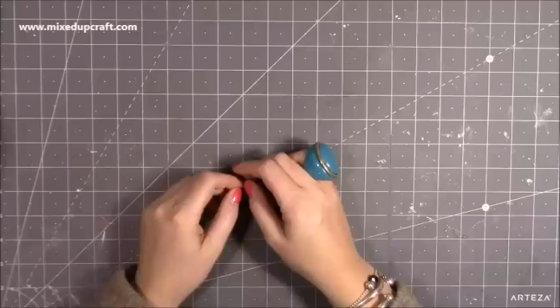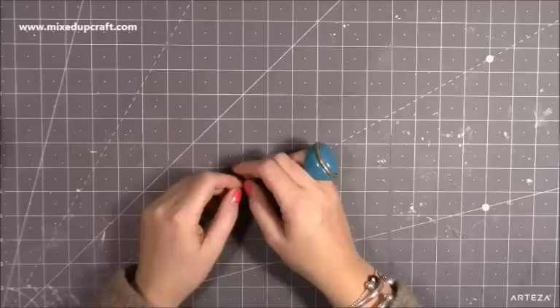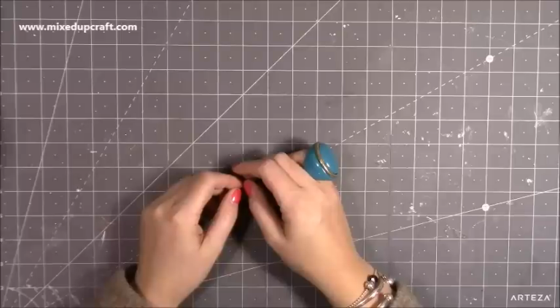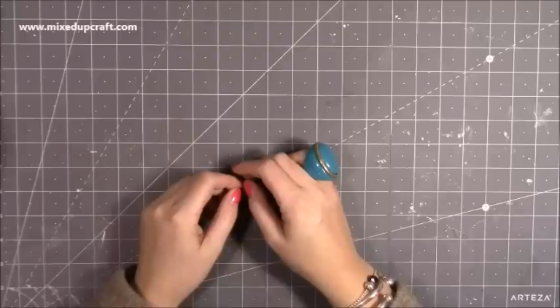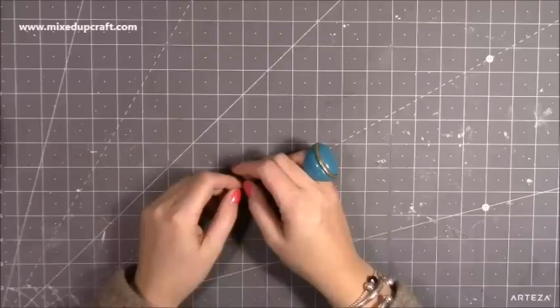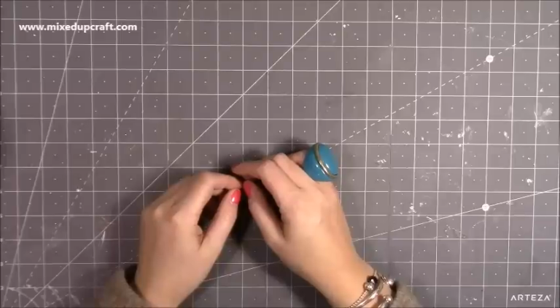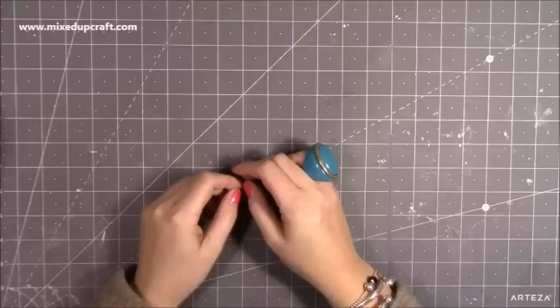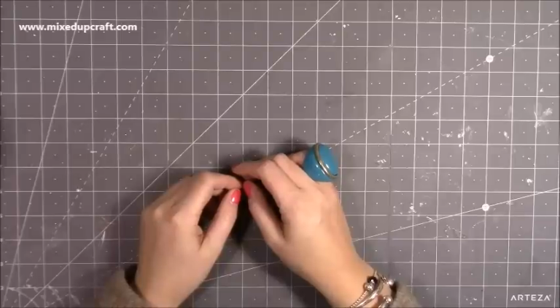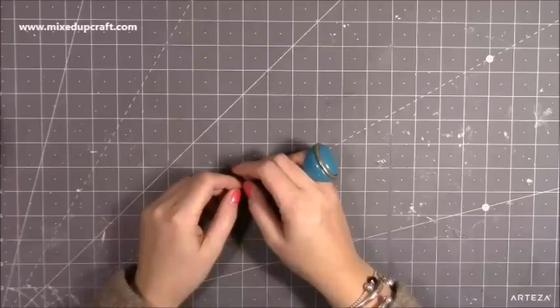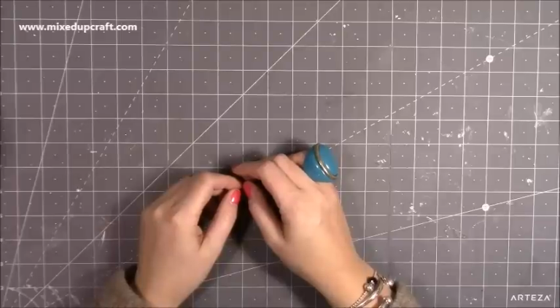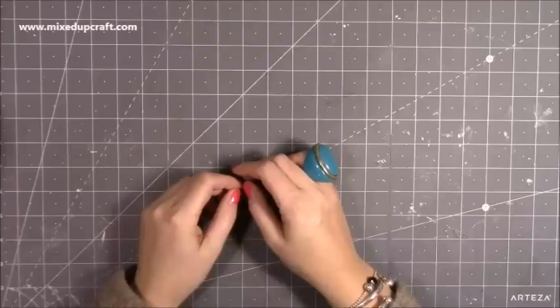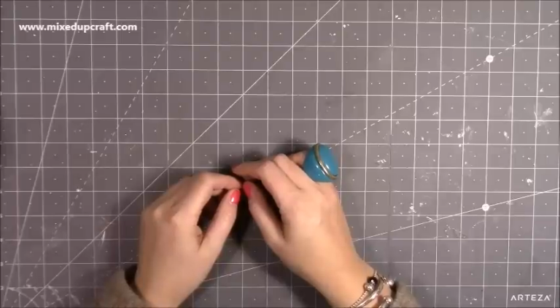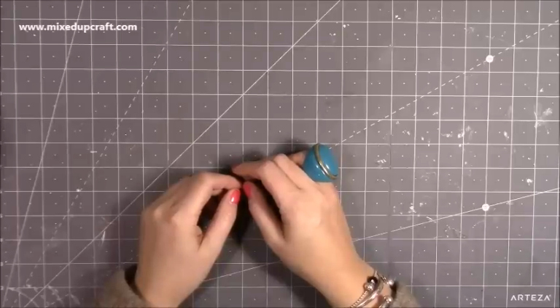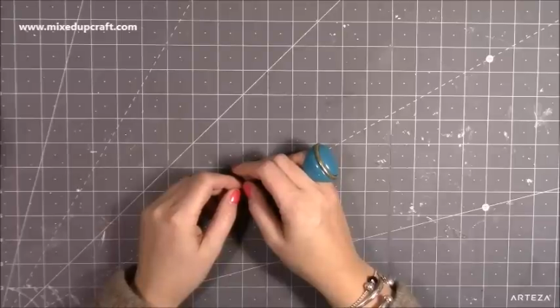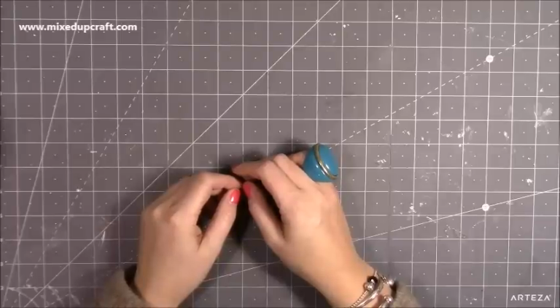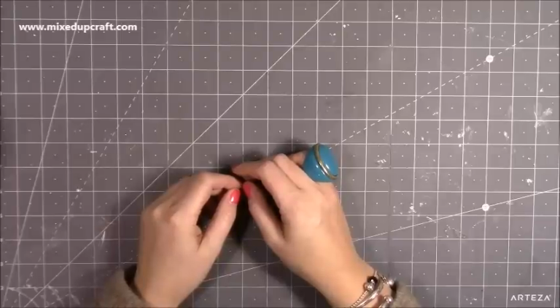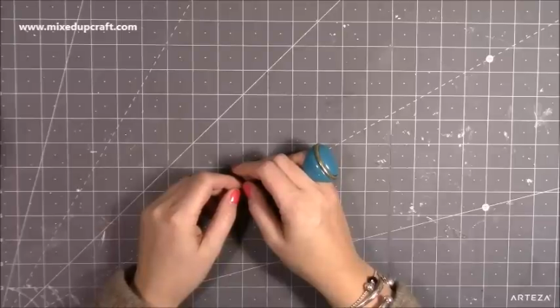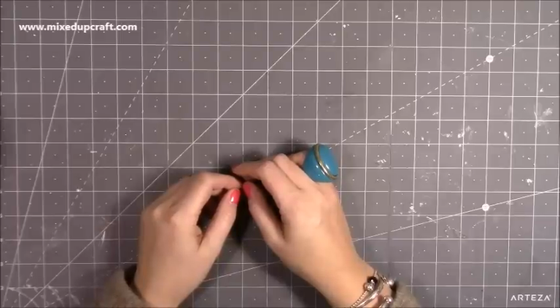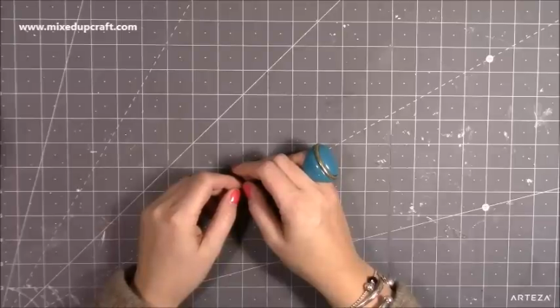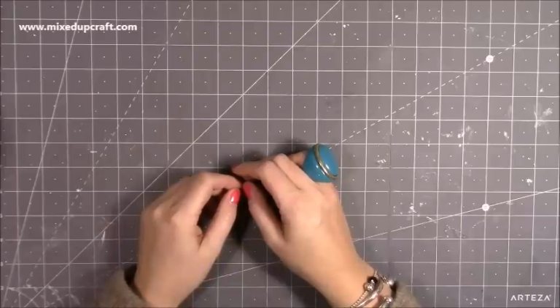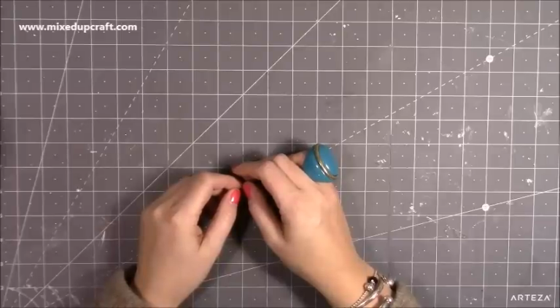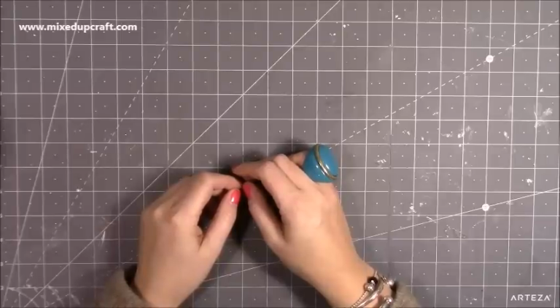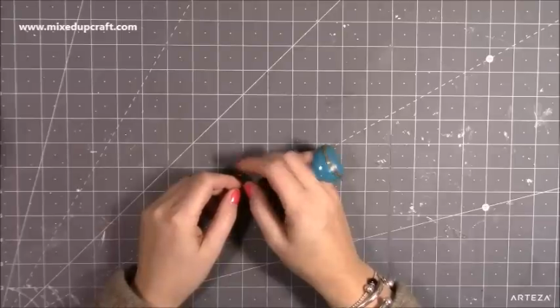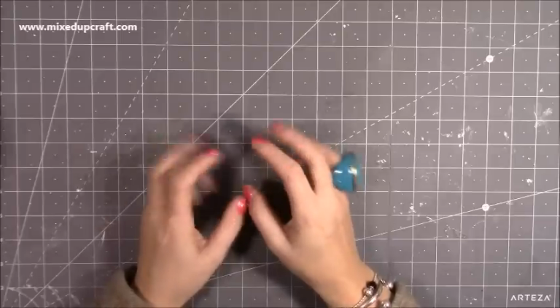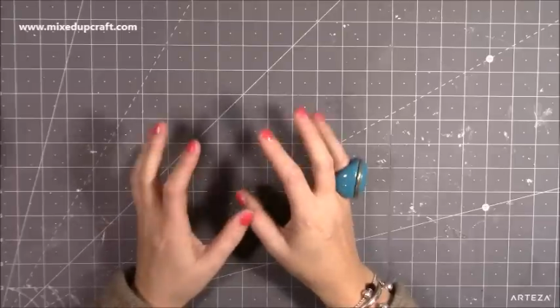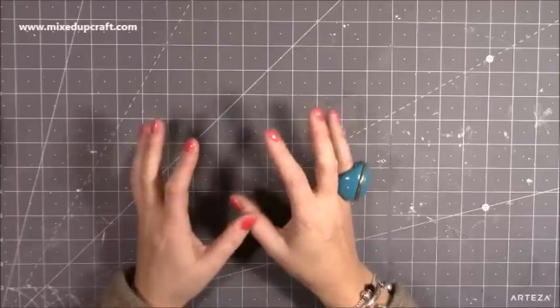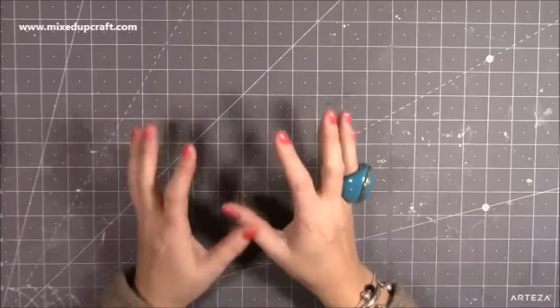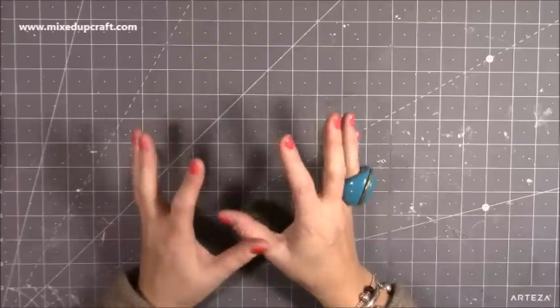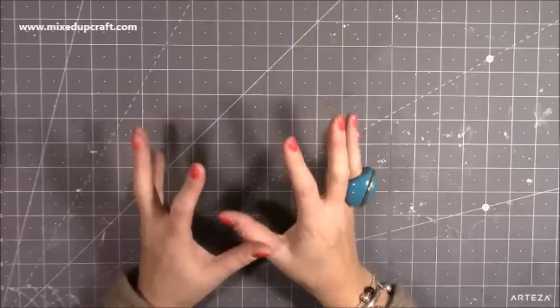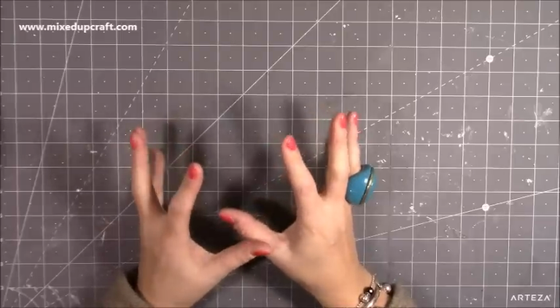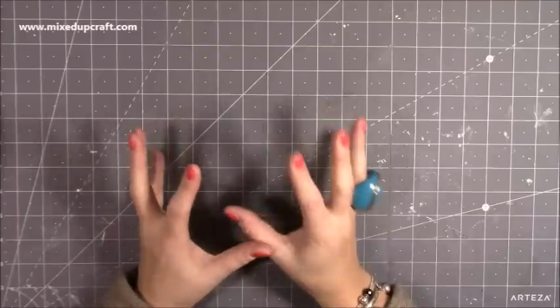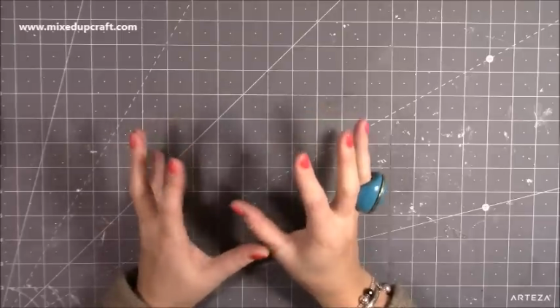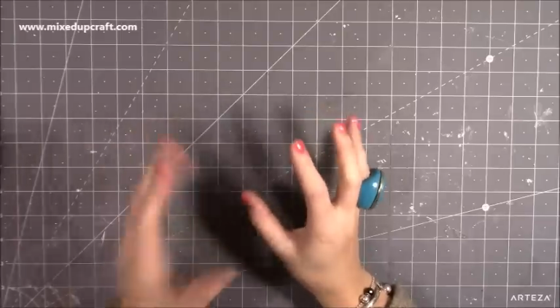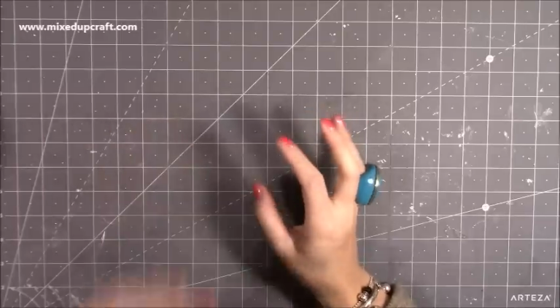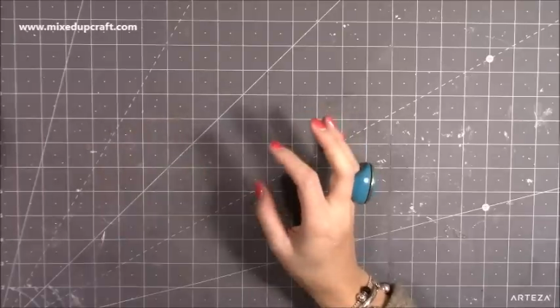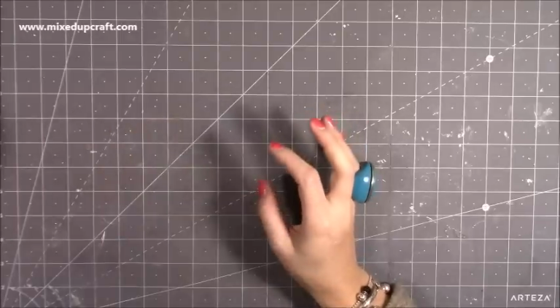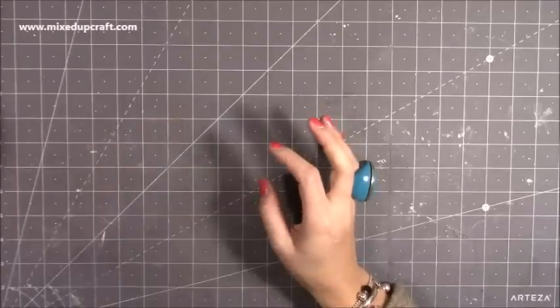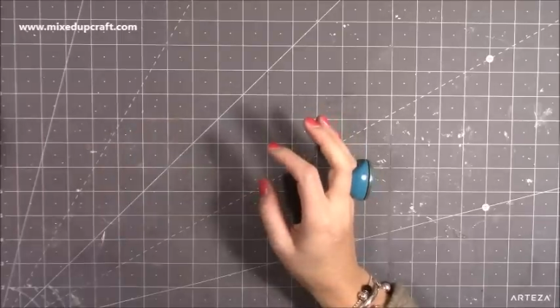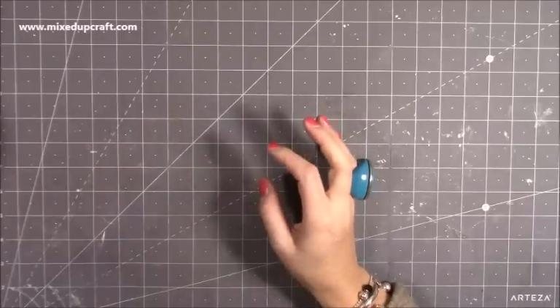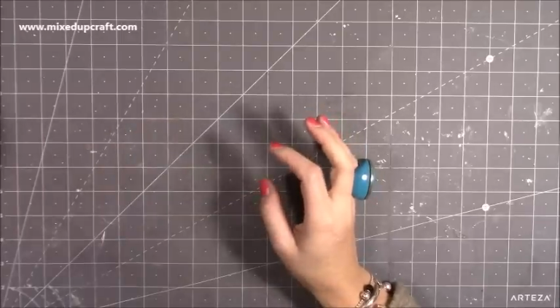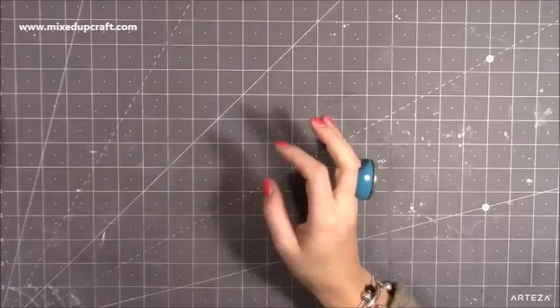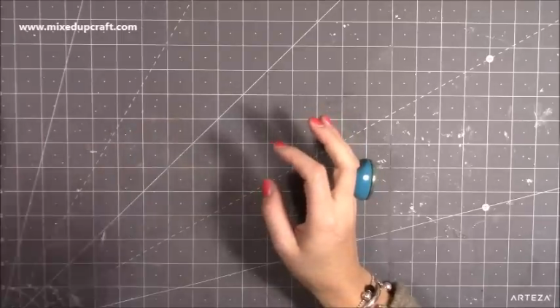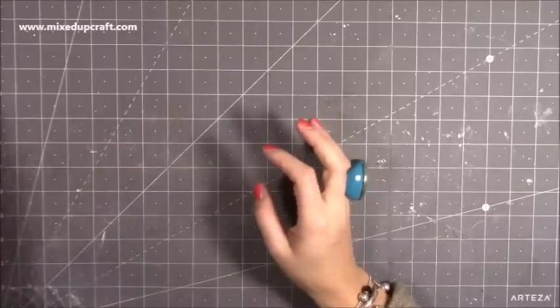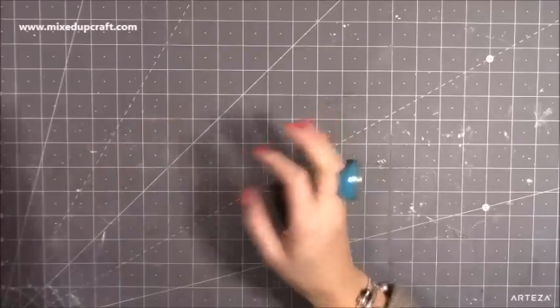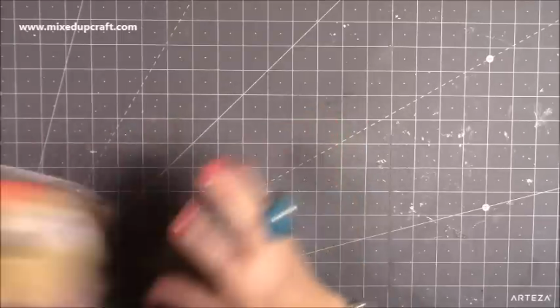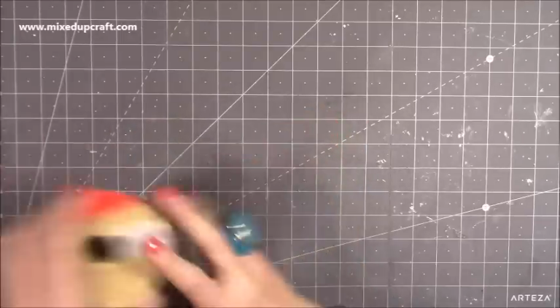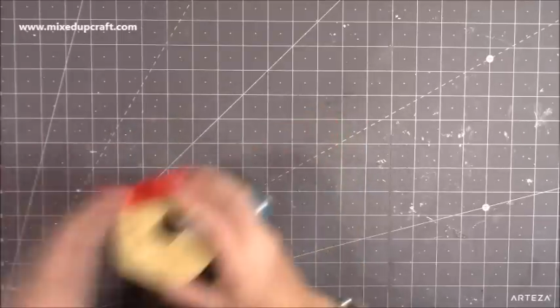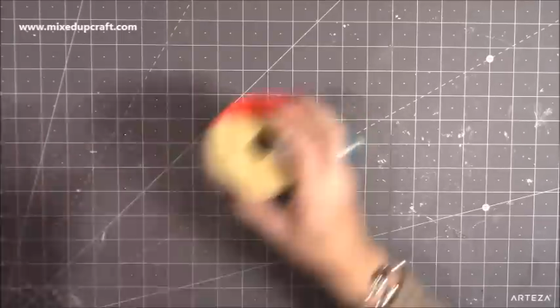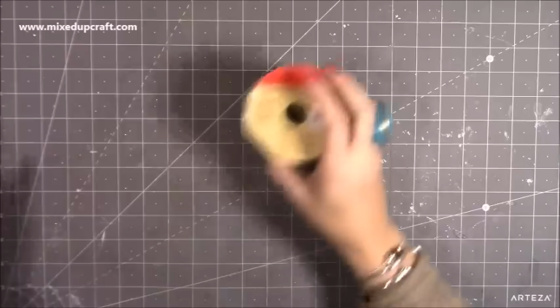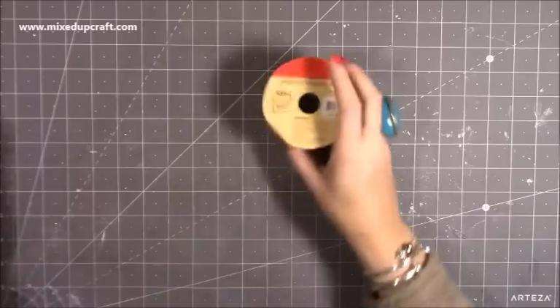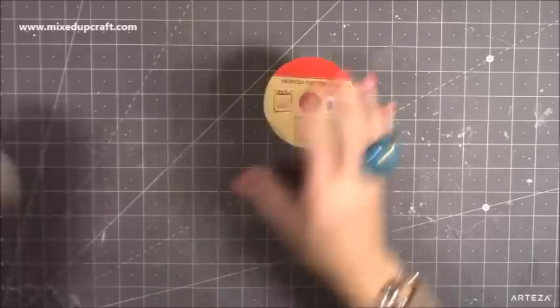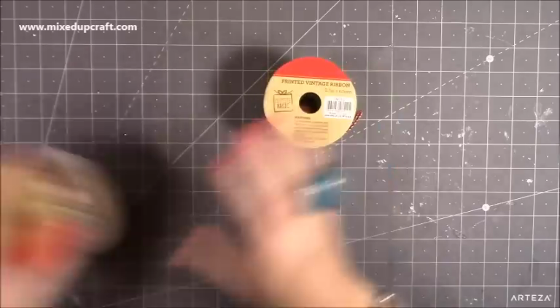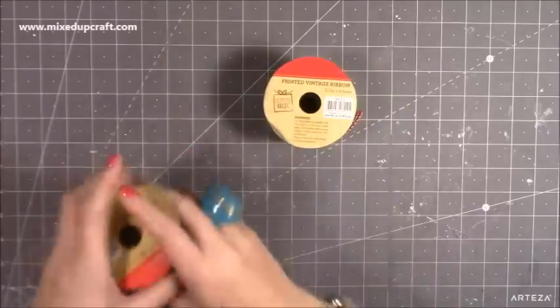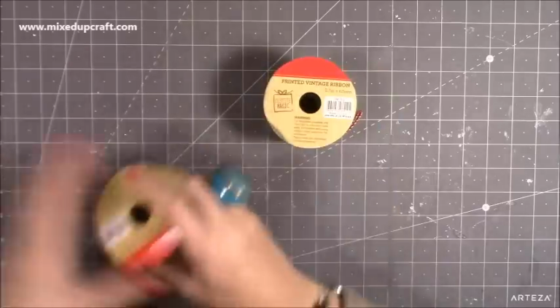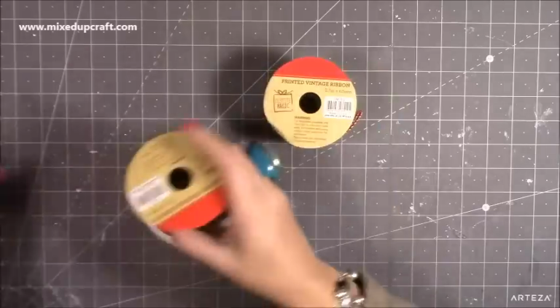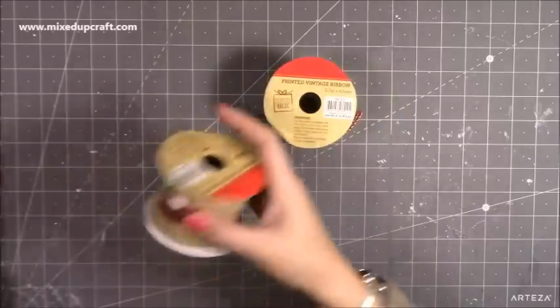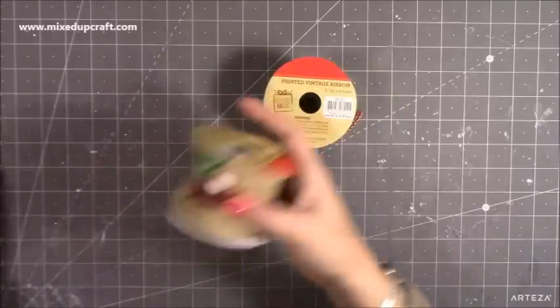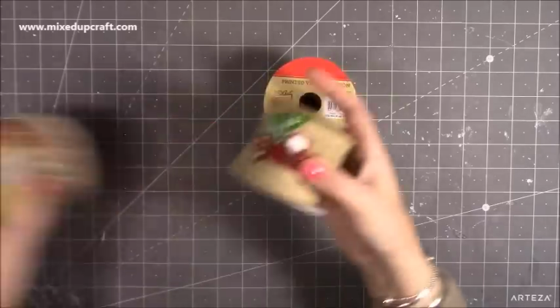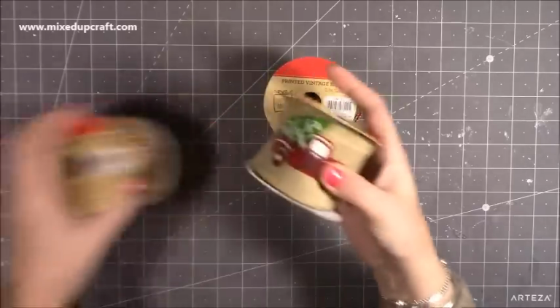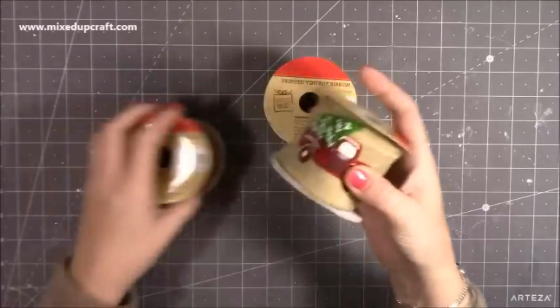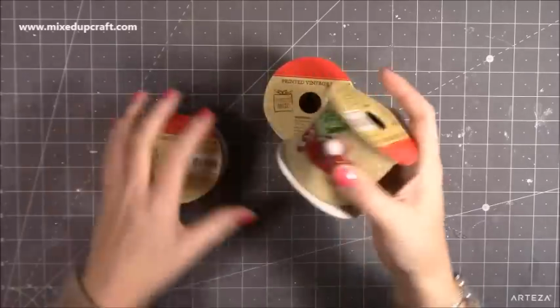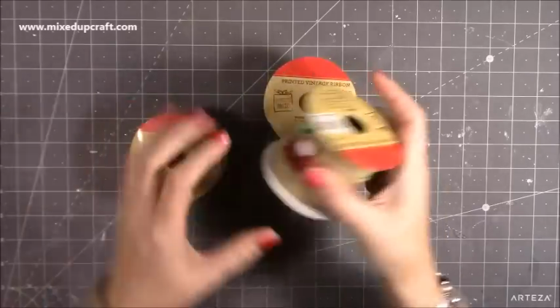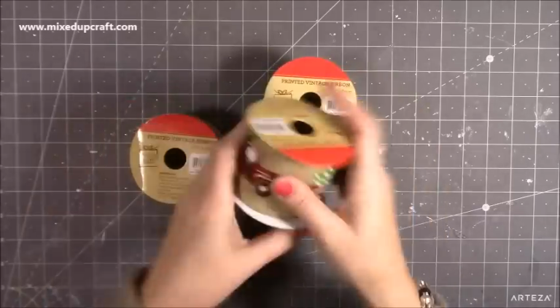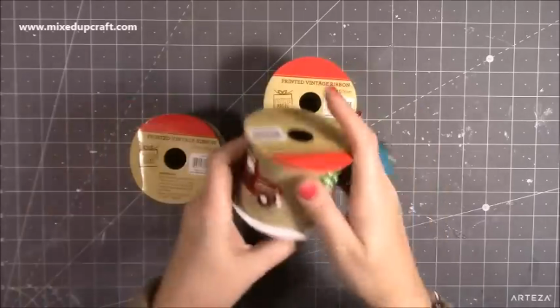Hi everybody, it's Sam at Mix Up Craft. Thank you for watching today. I've got a few really nice things to share this week. First of all, I just picked up these ribbons and I've already started to use this one here.